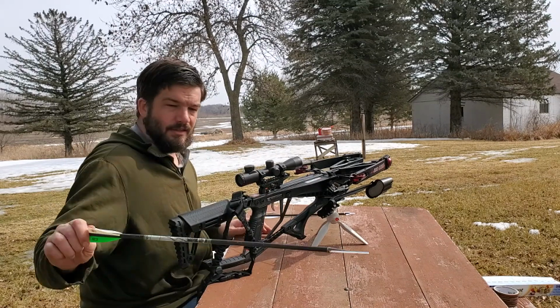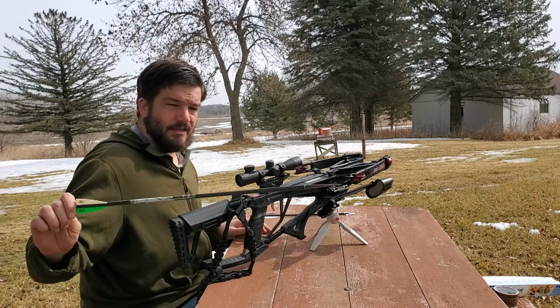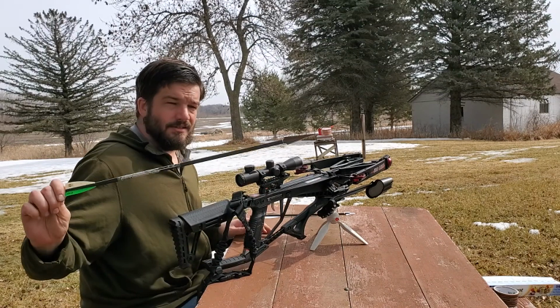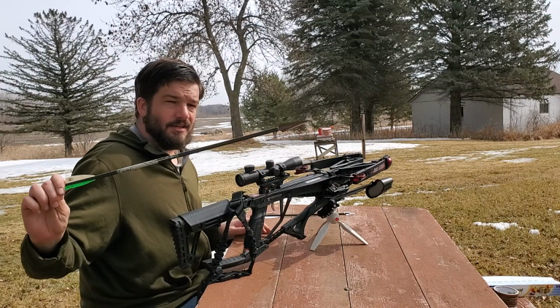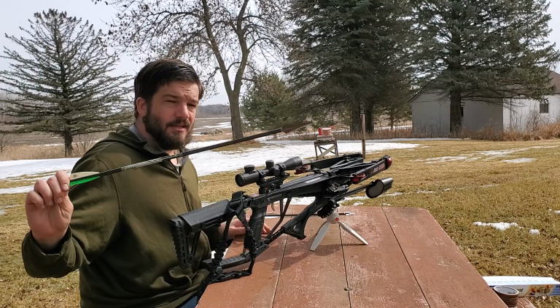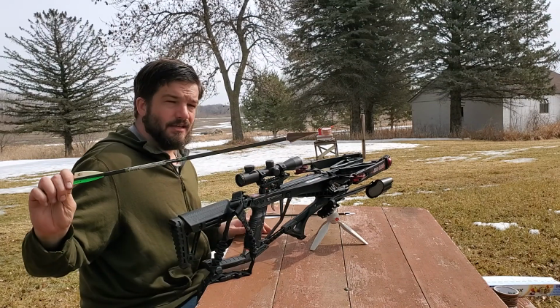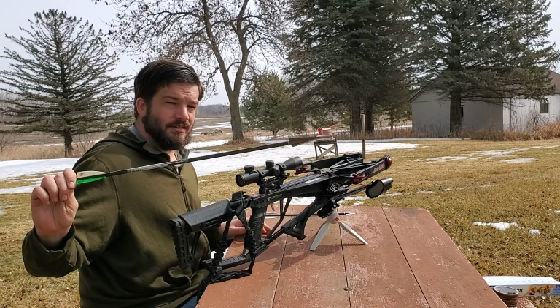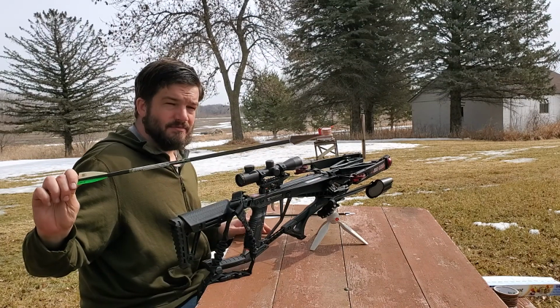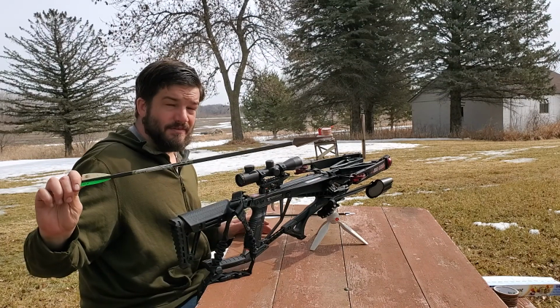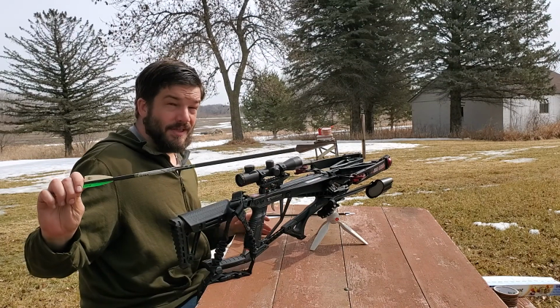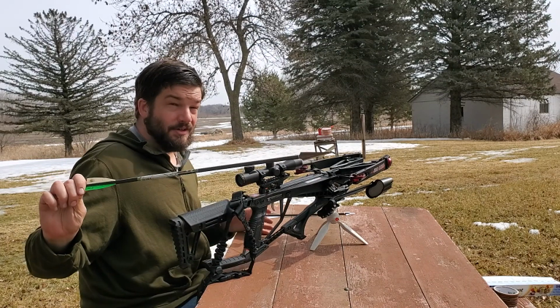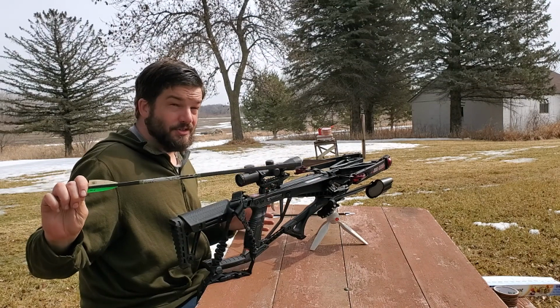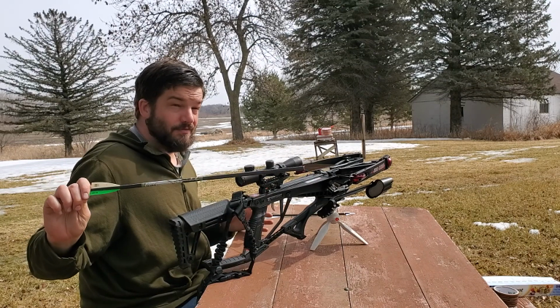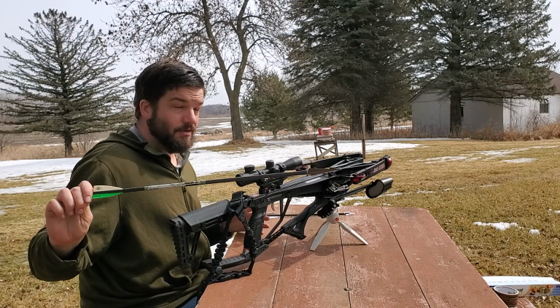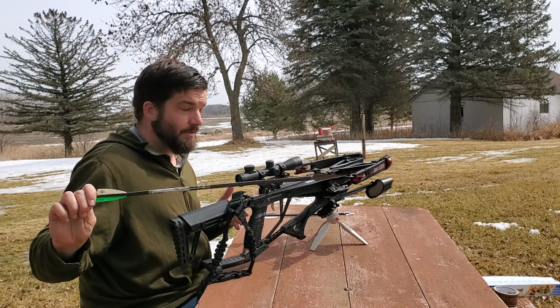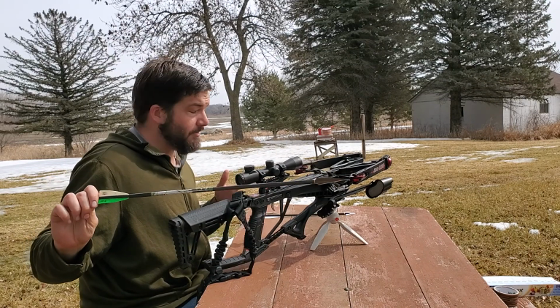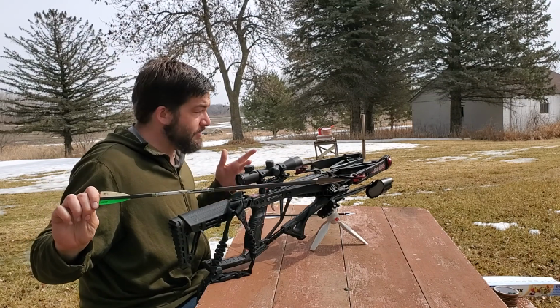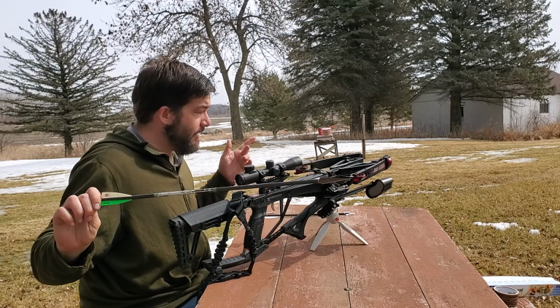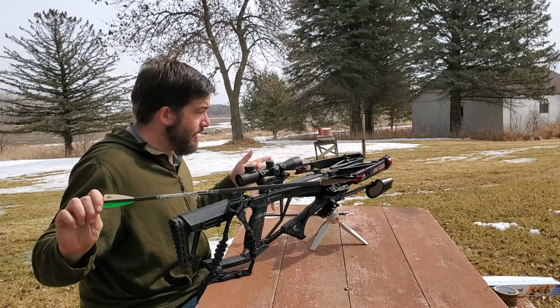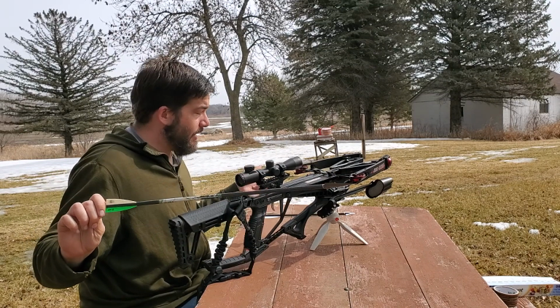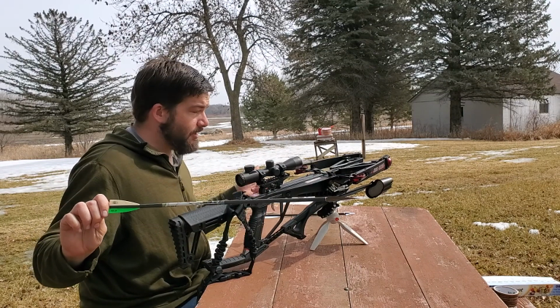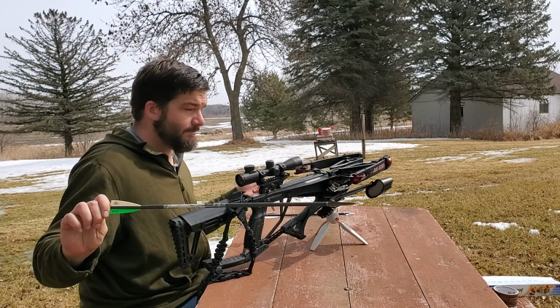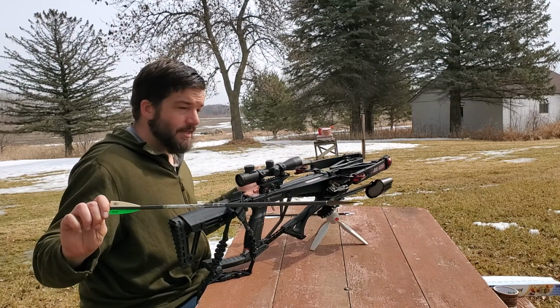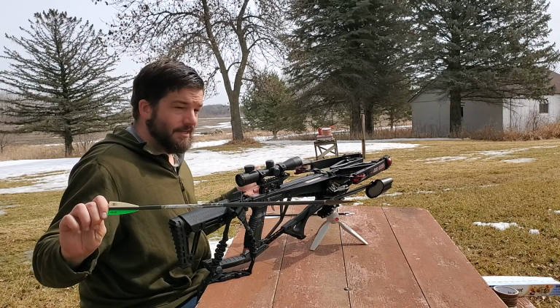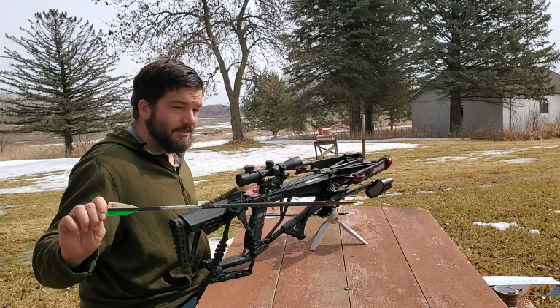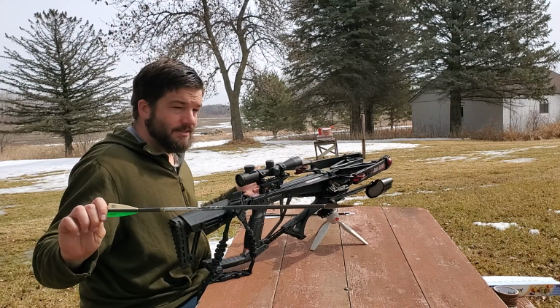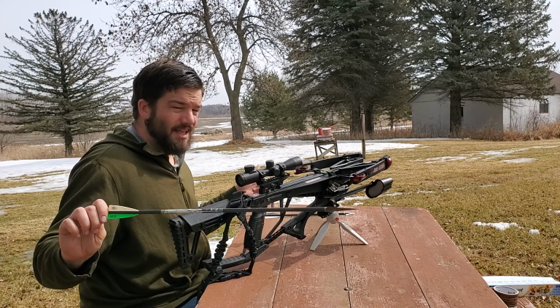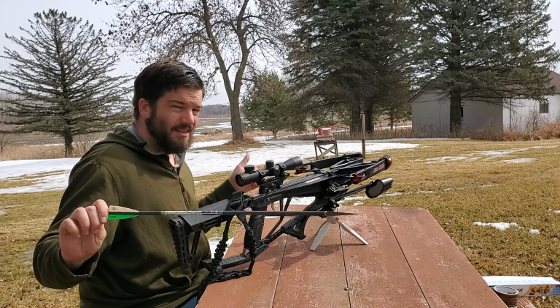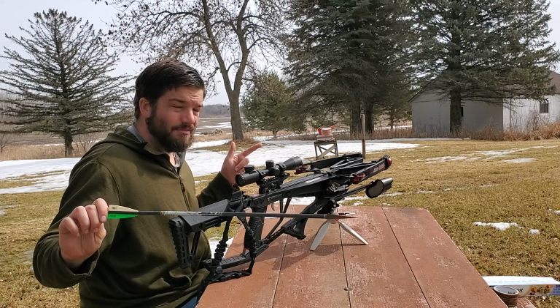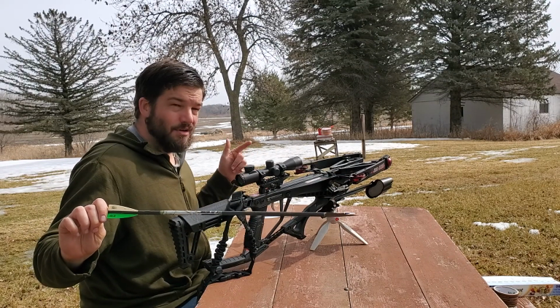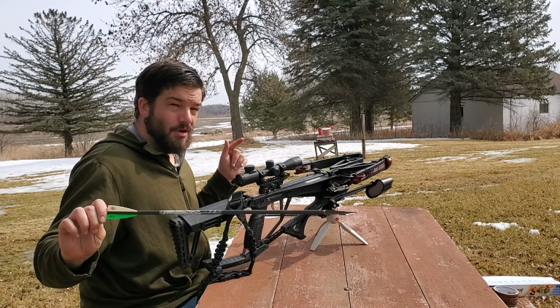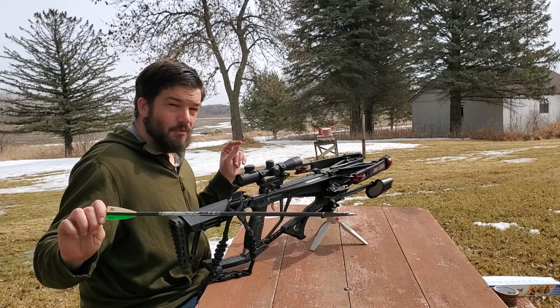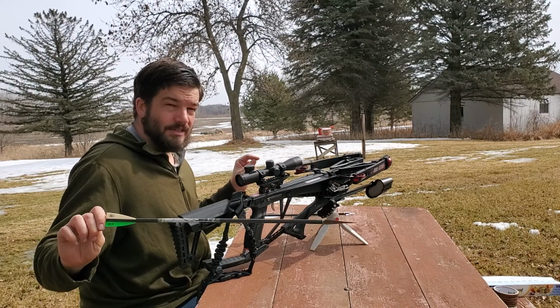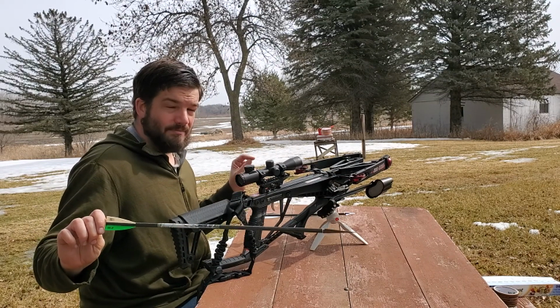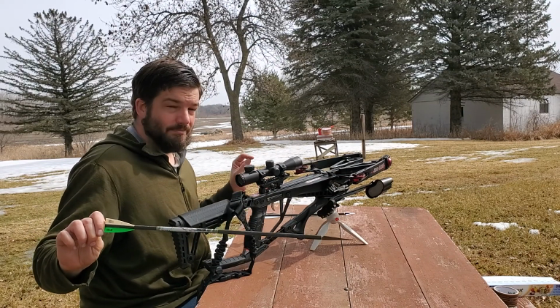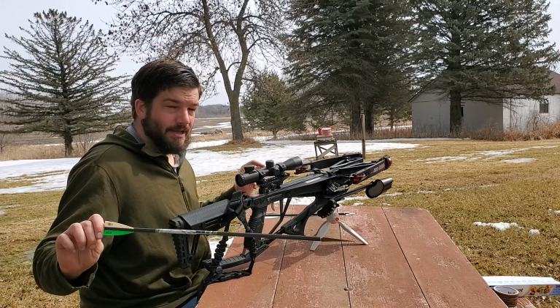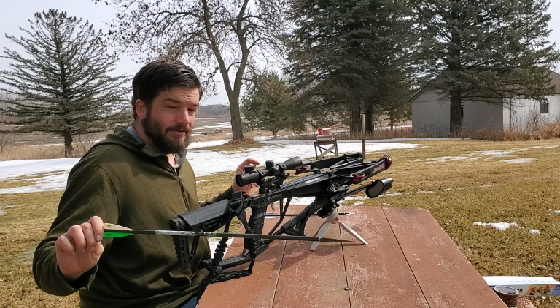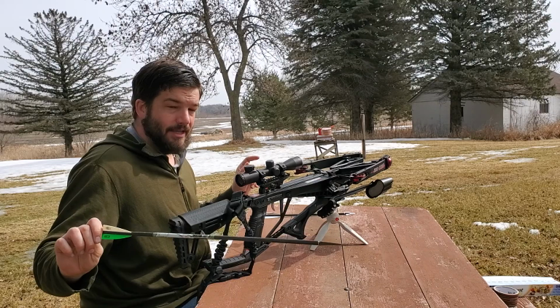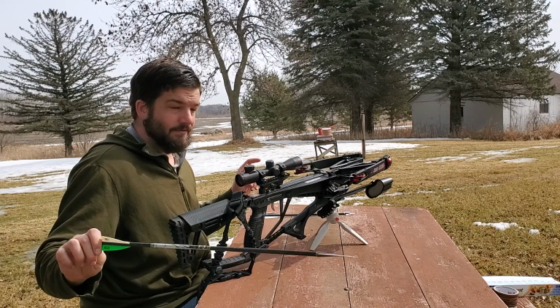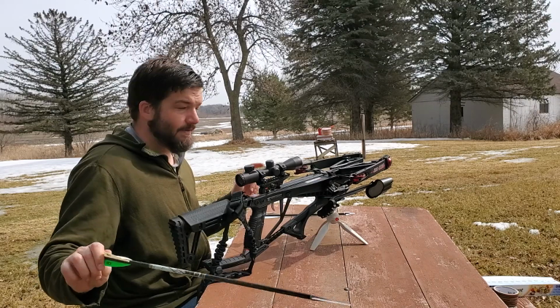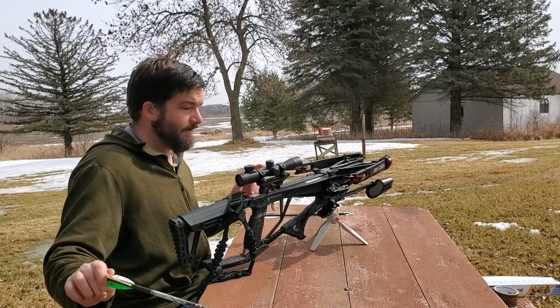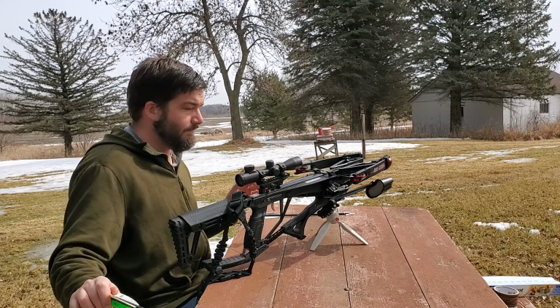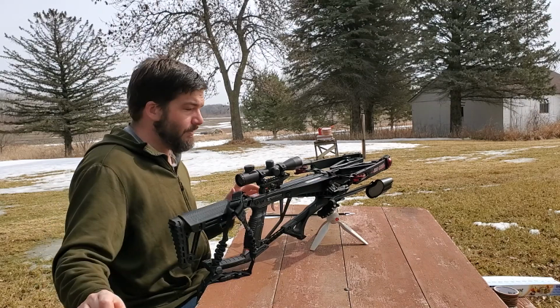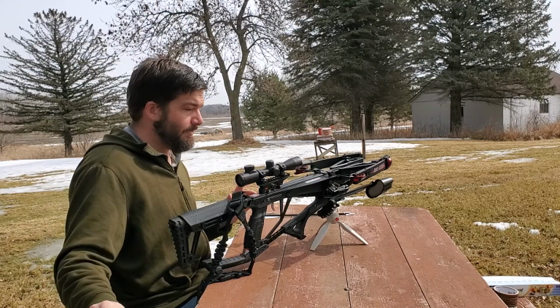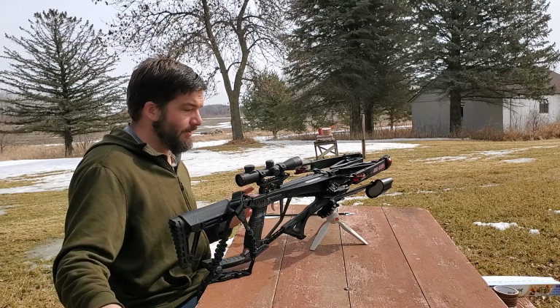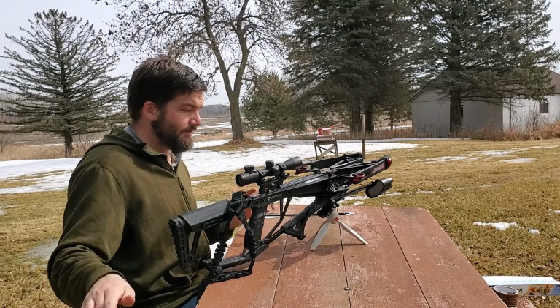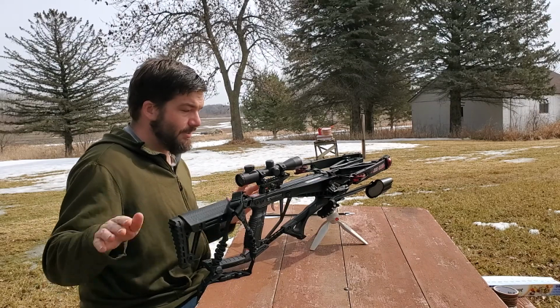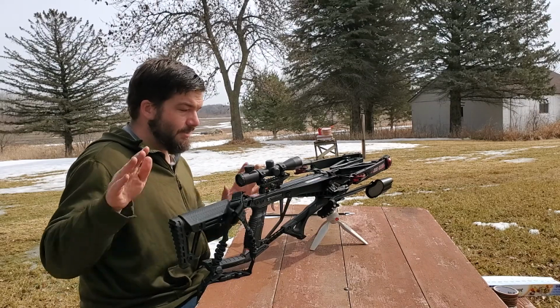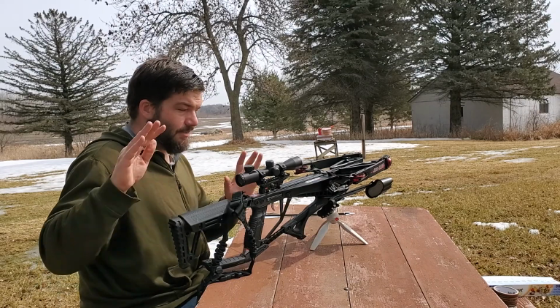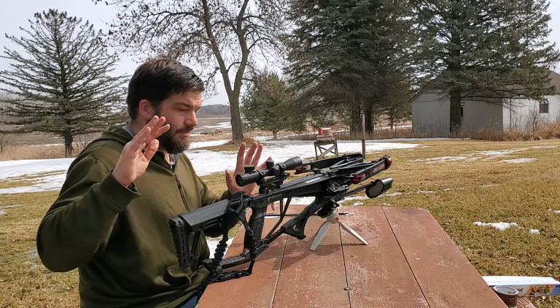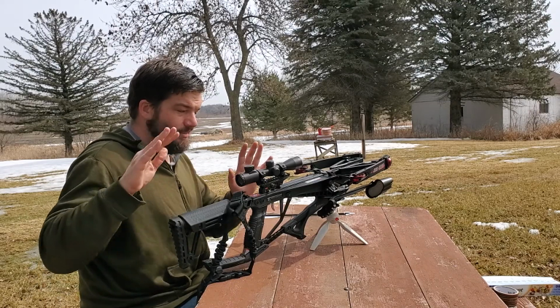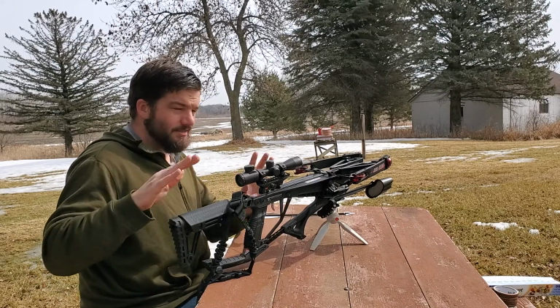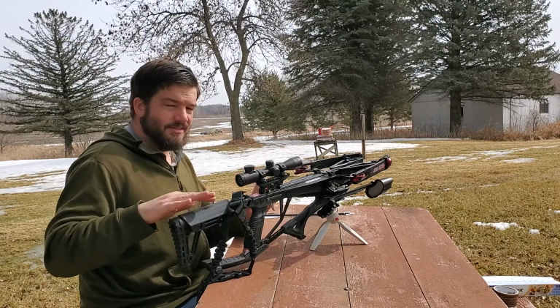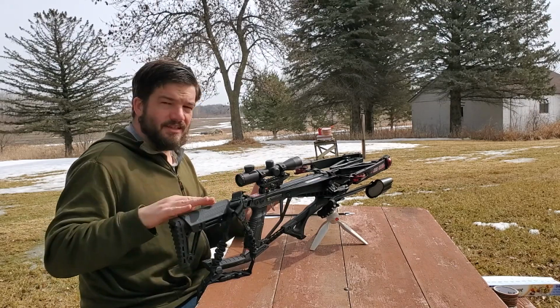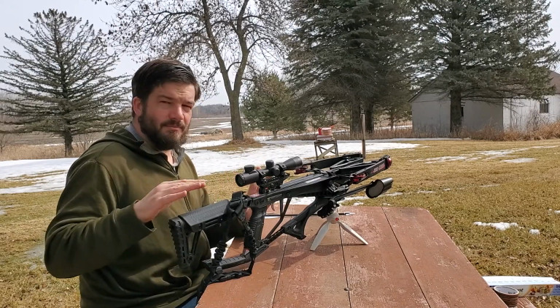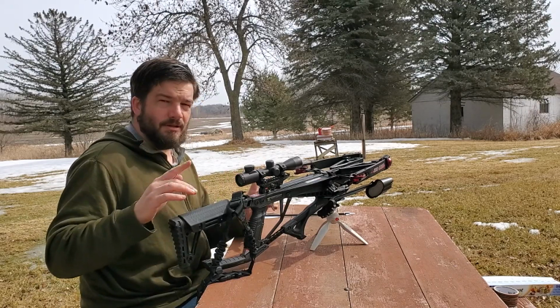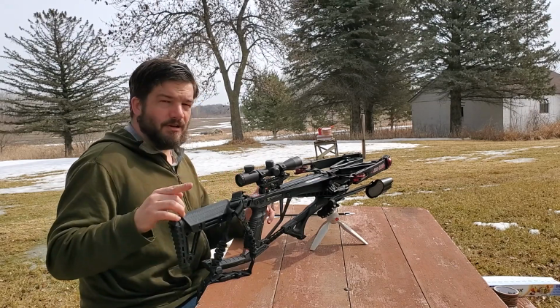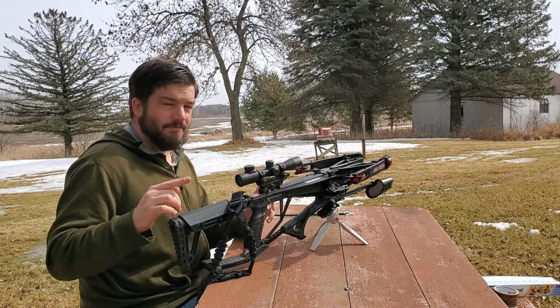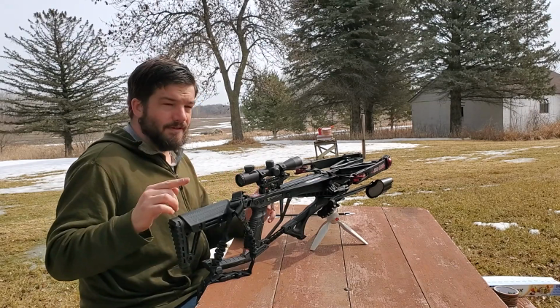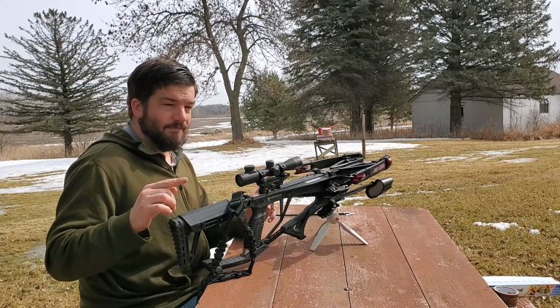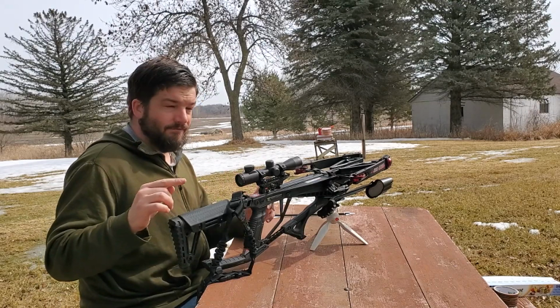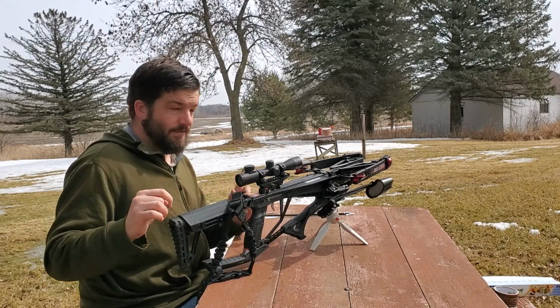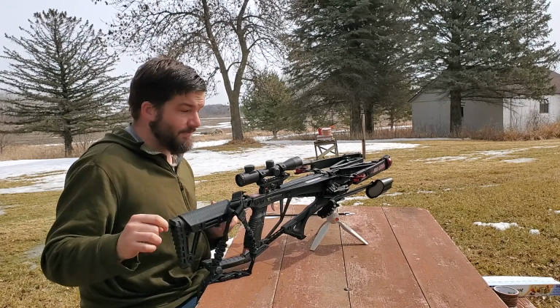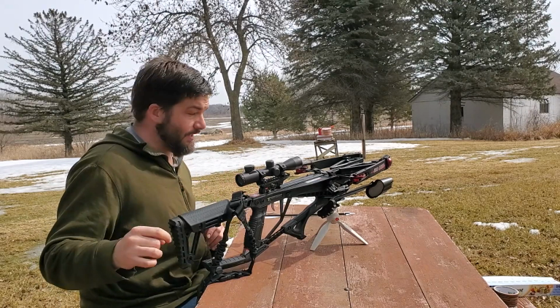In terms of energy foot-pounds, out of my Excalibur that was about 85 foot-pounds. This is going to be roughly 50.